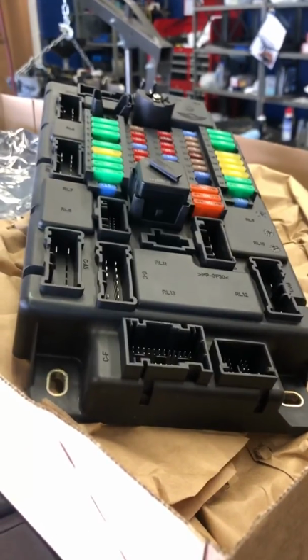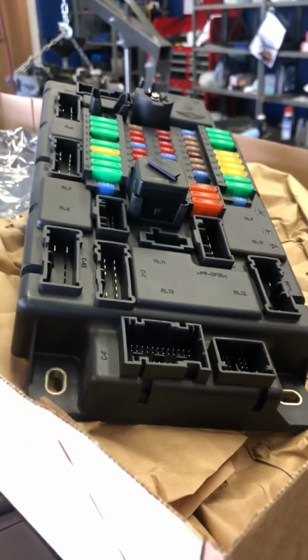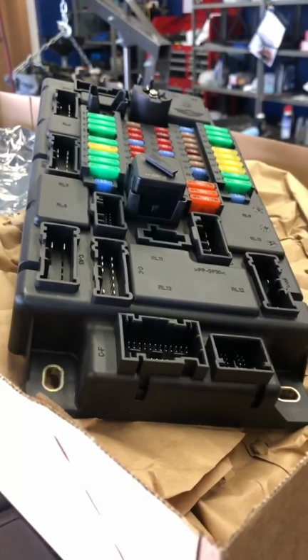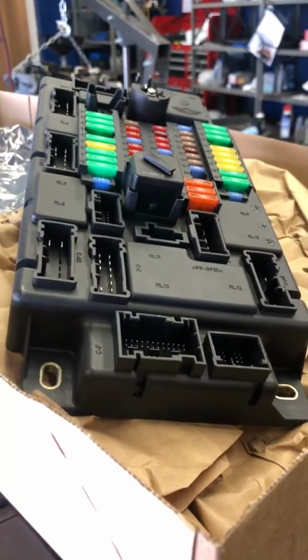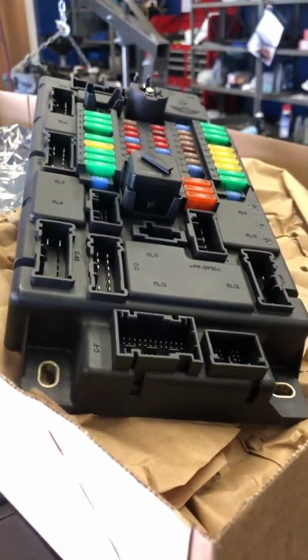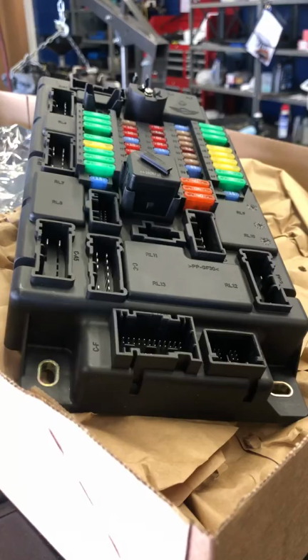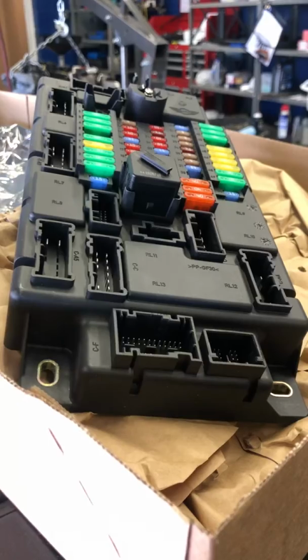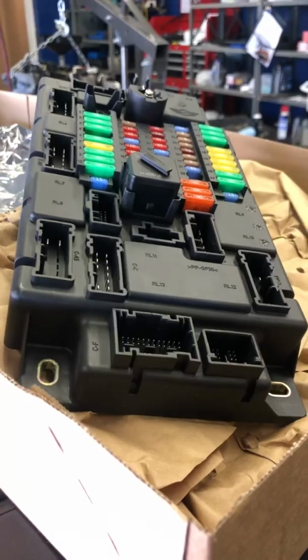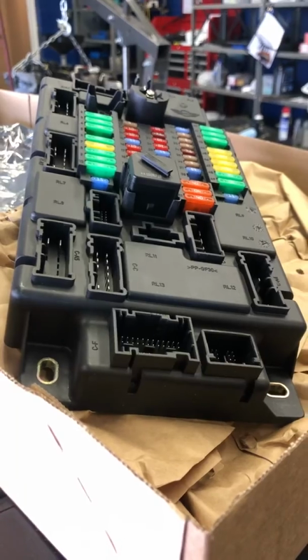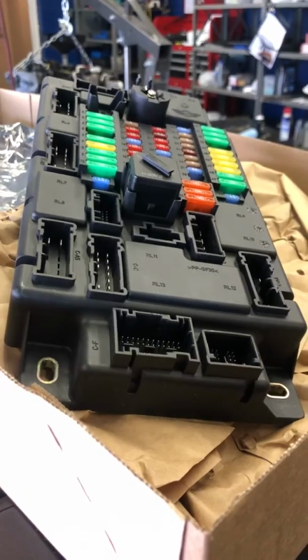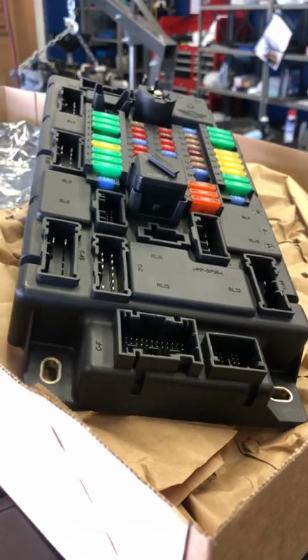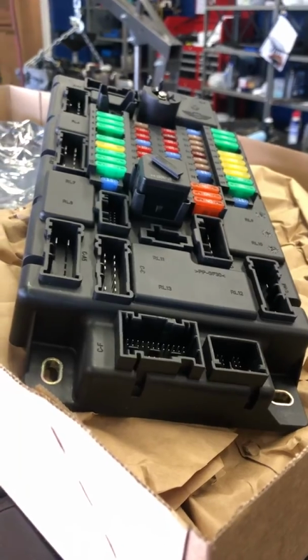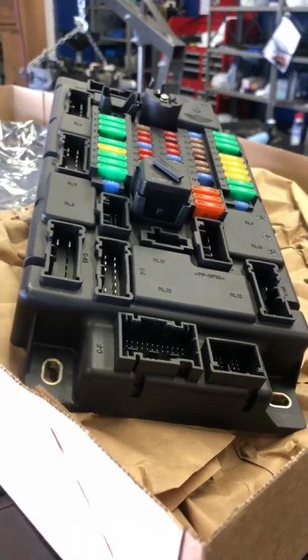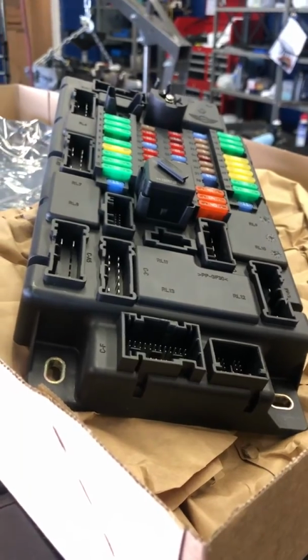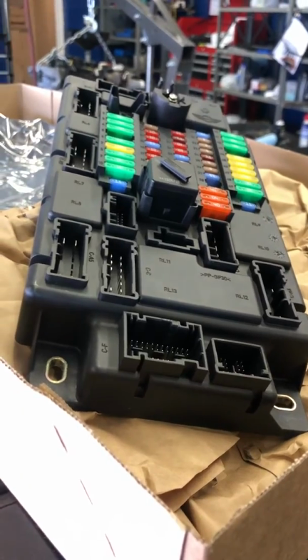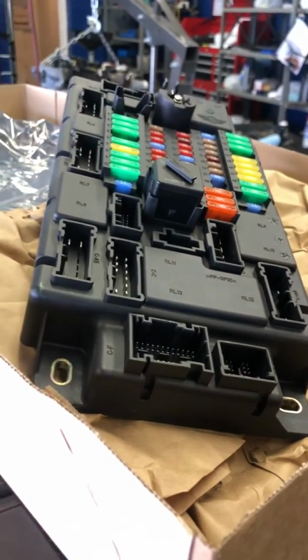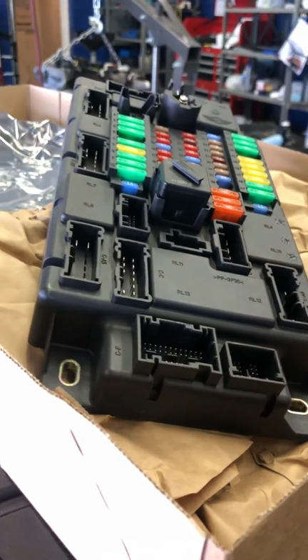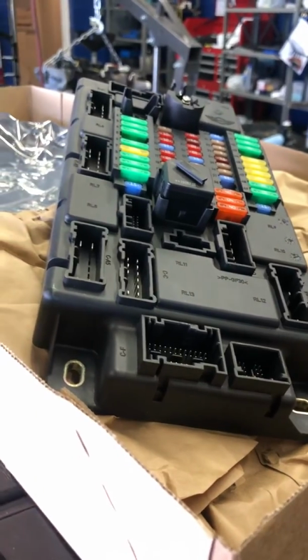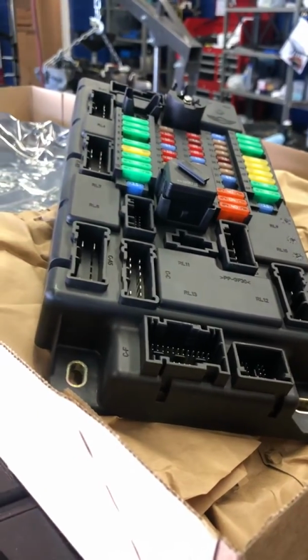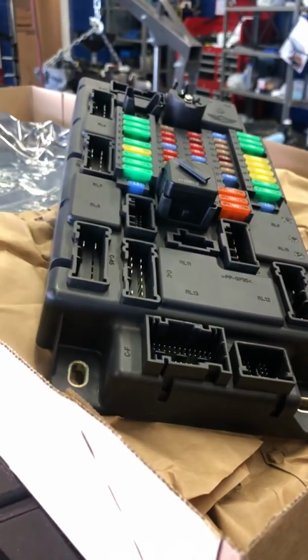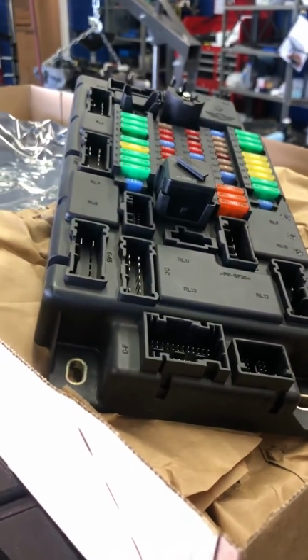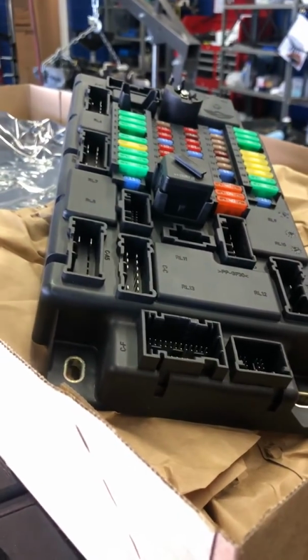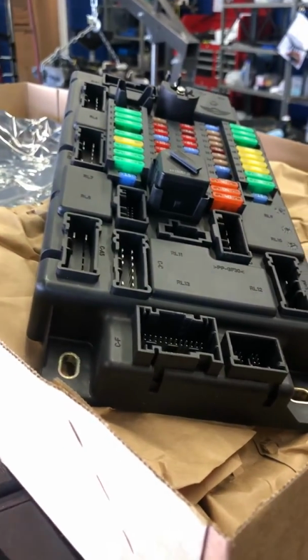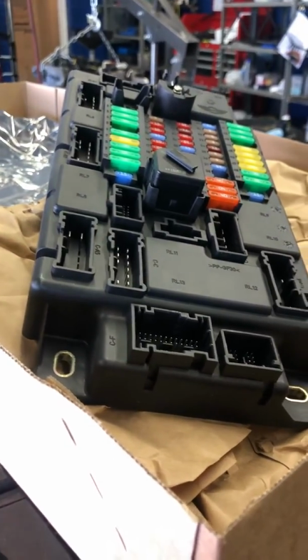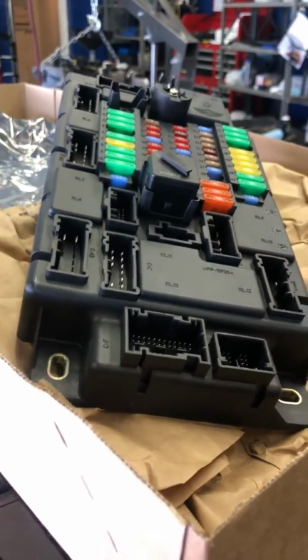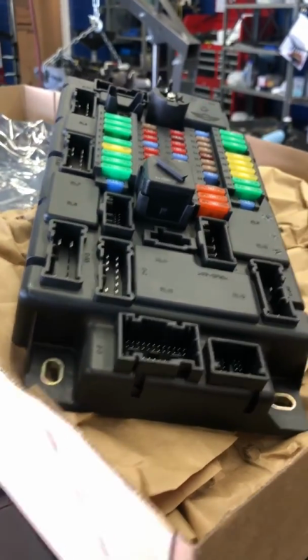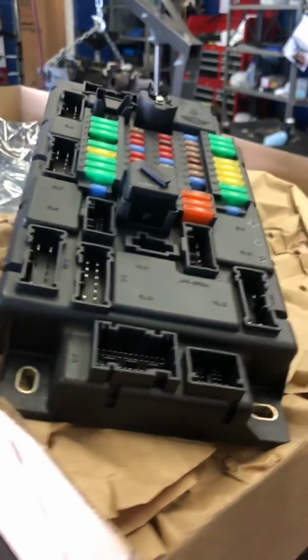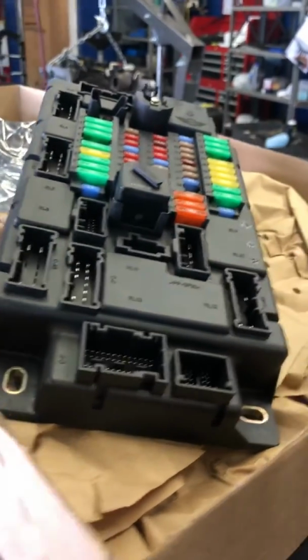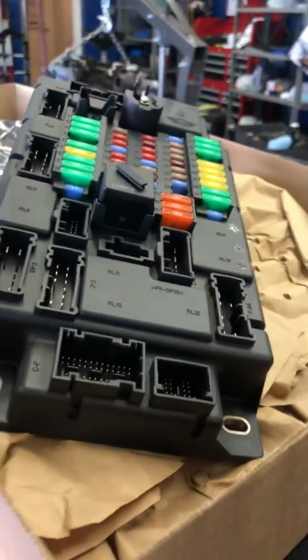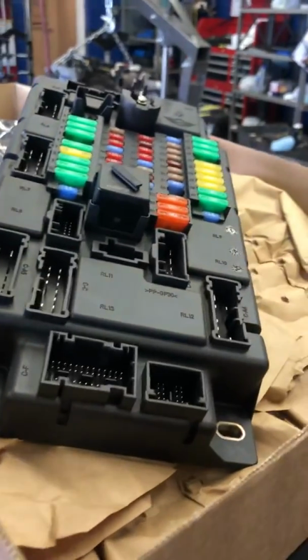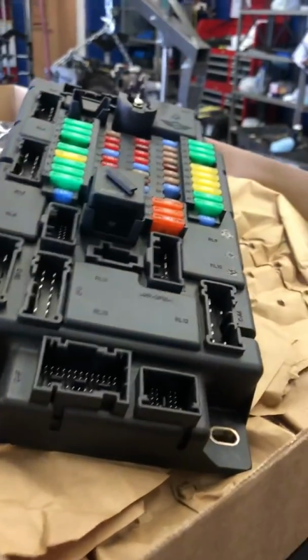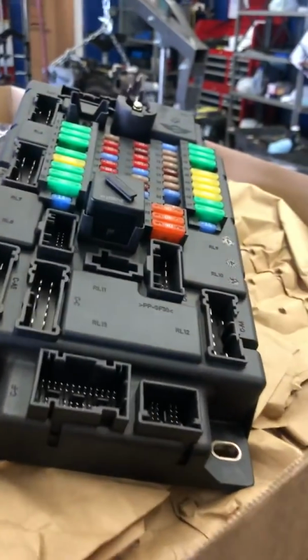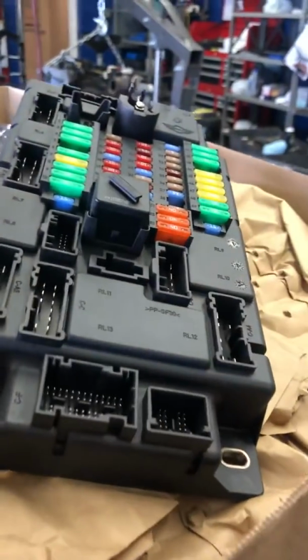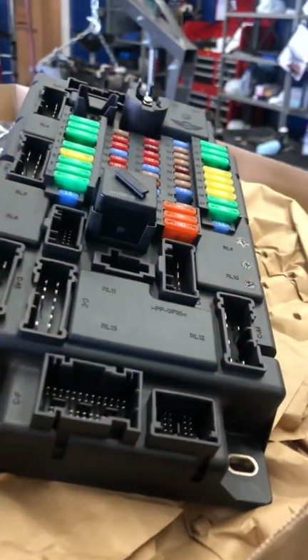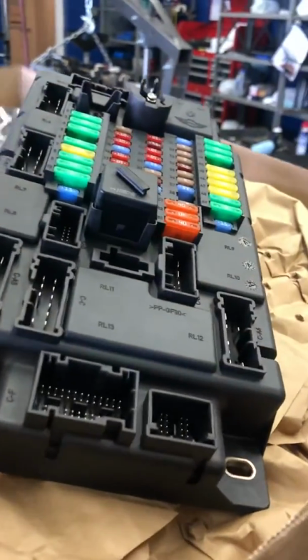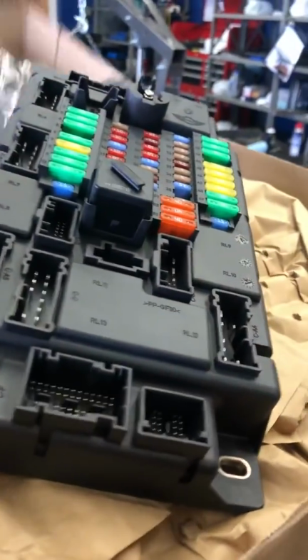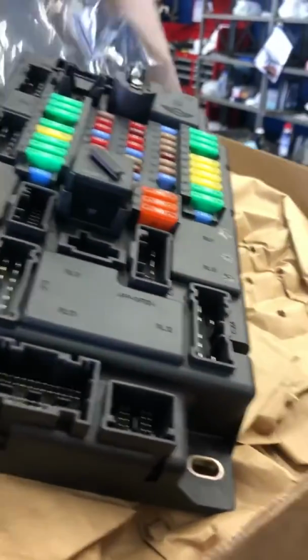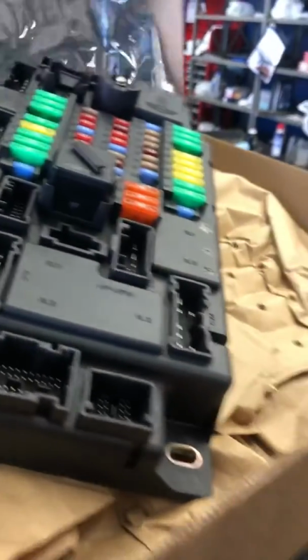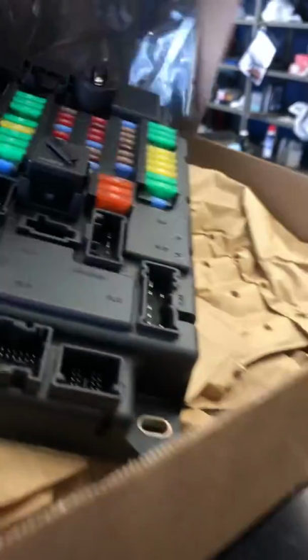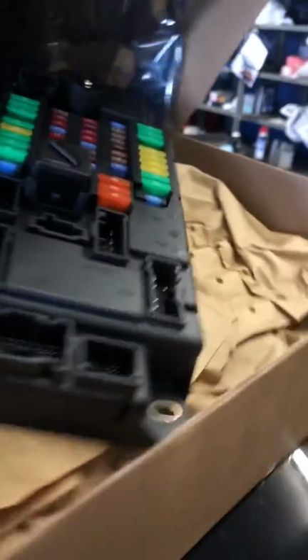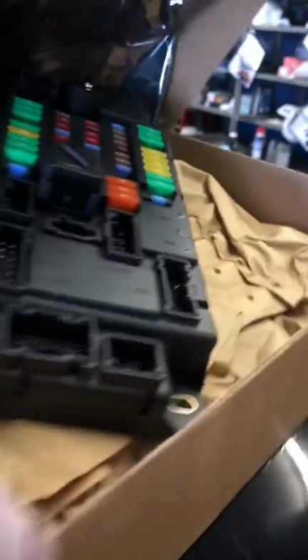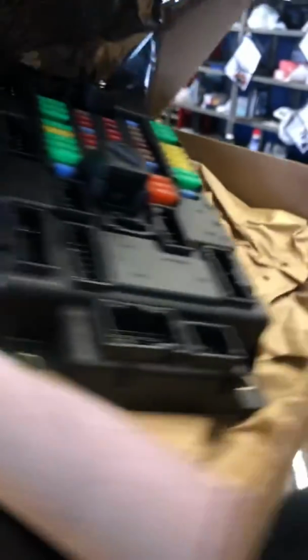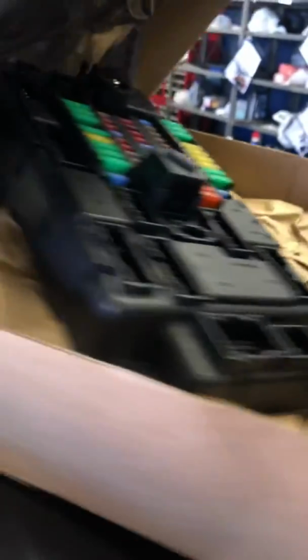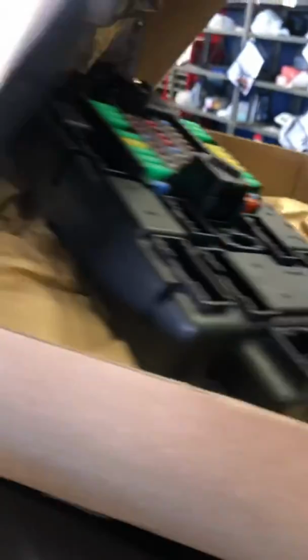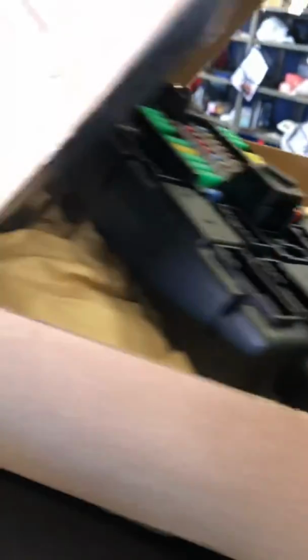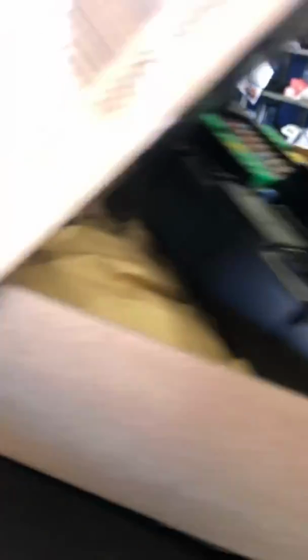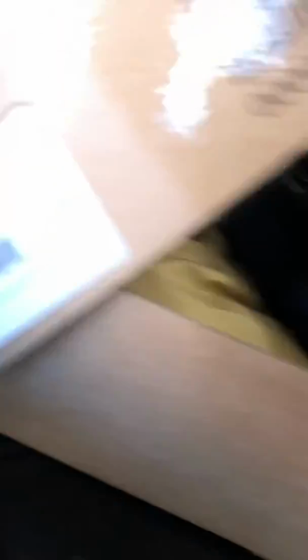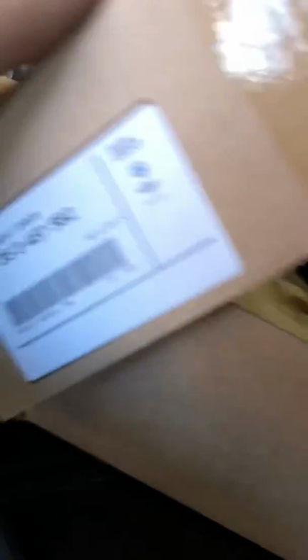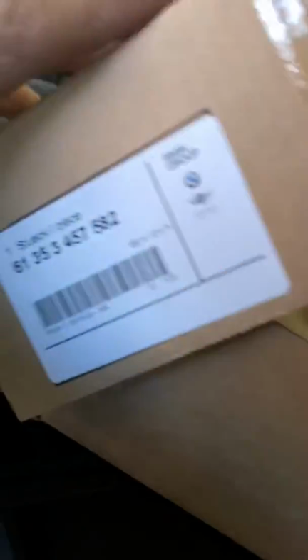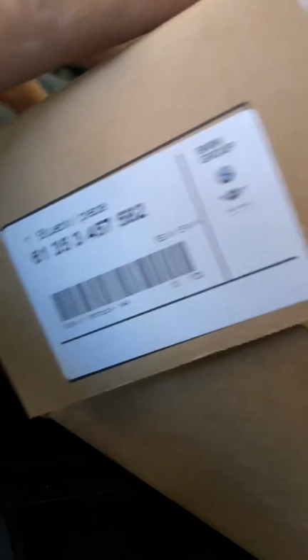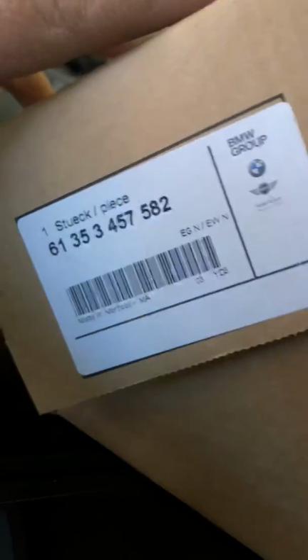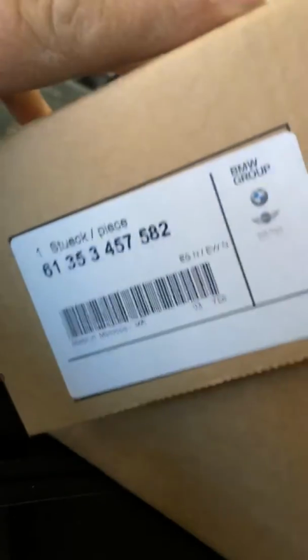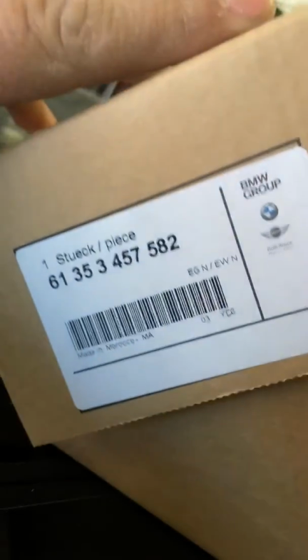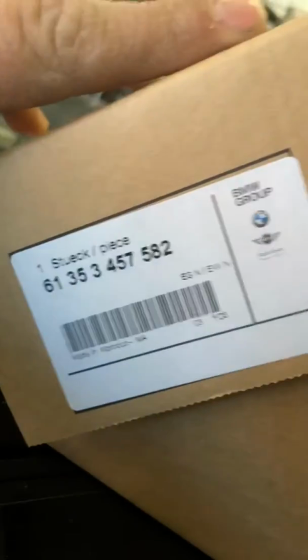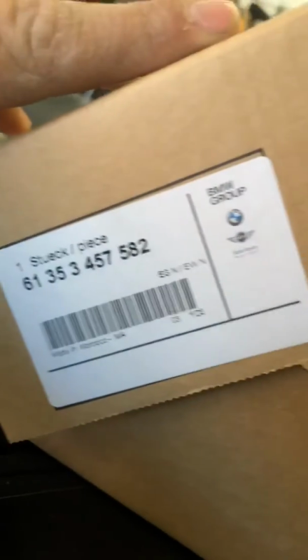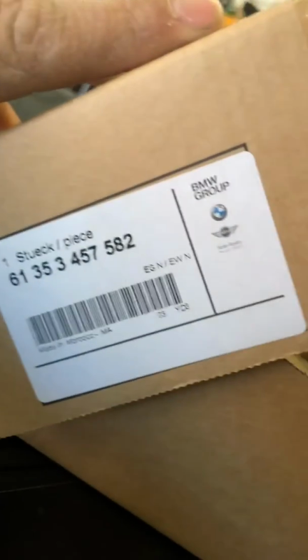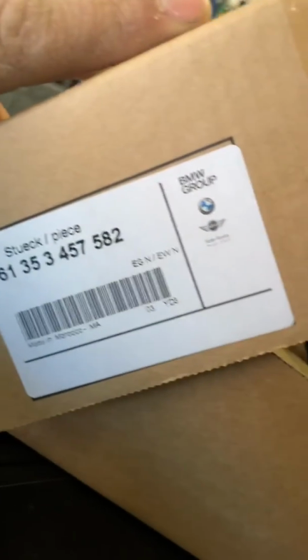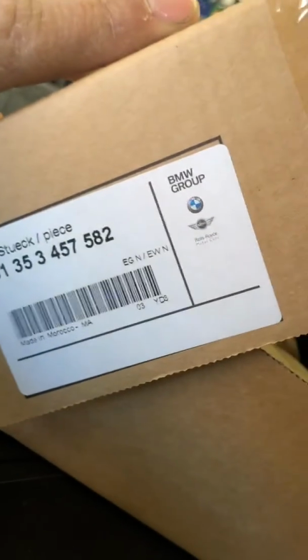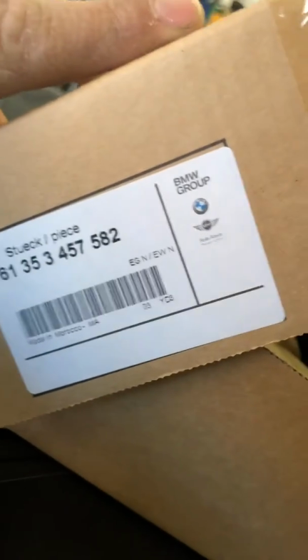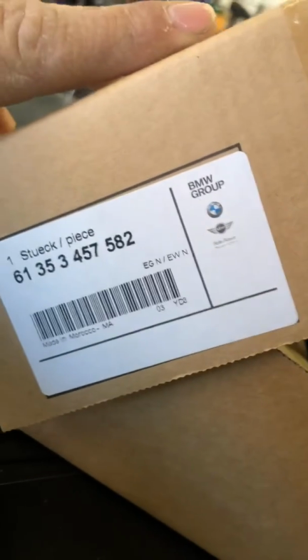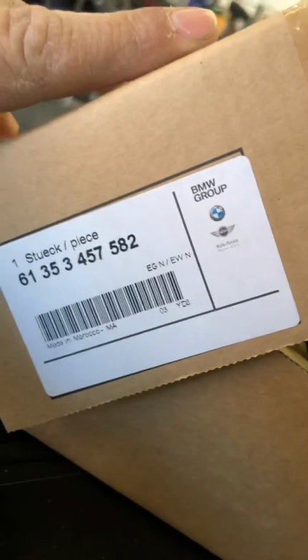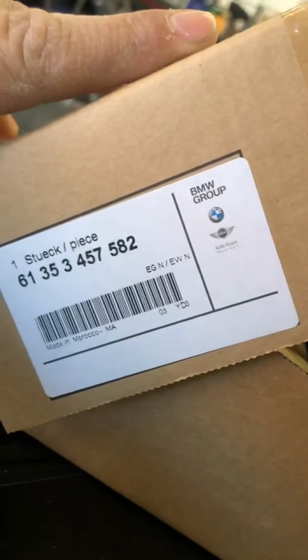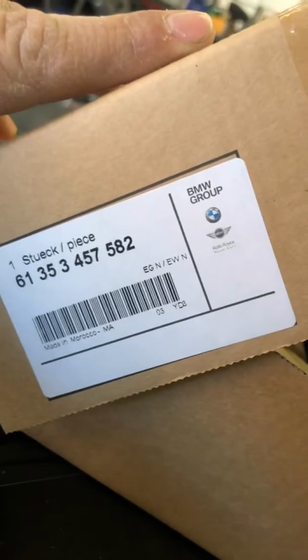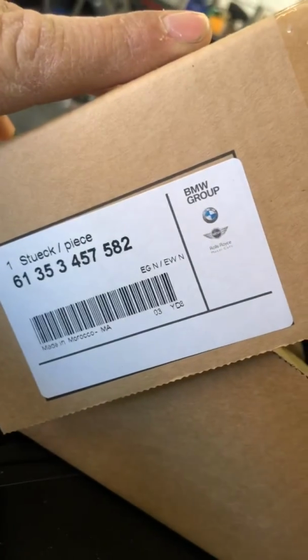So we're going to replace that with a brand new dealer part. You can see the parts in here, and that should solve the issue.